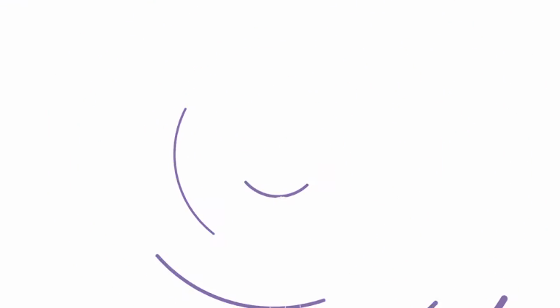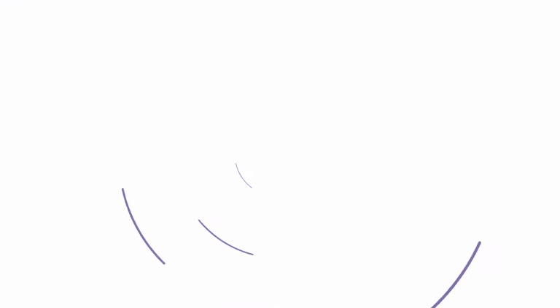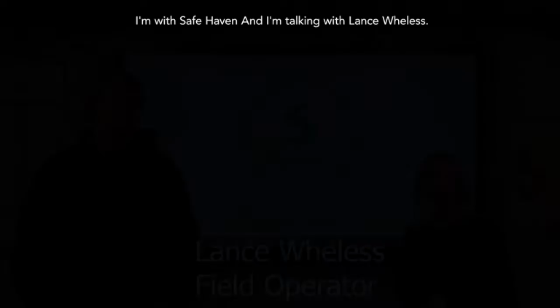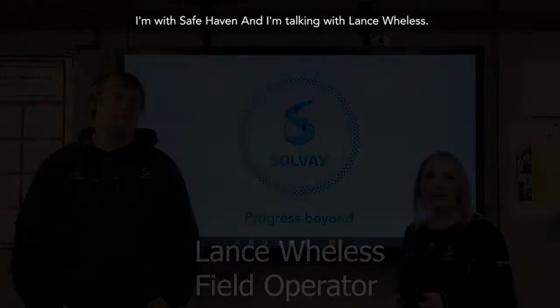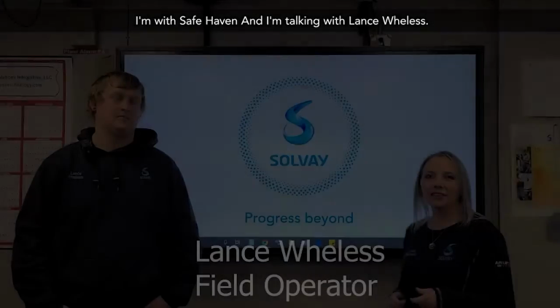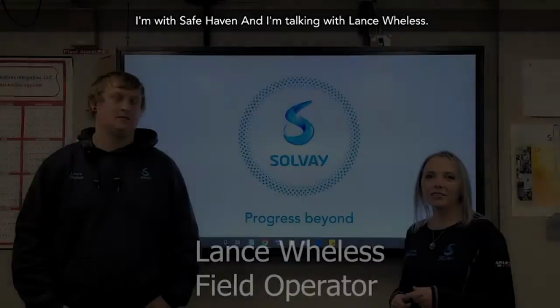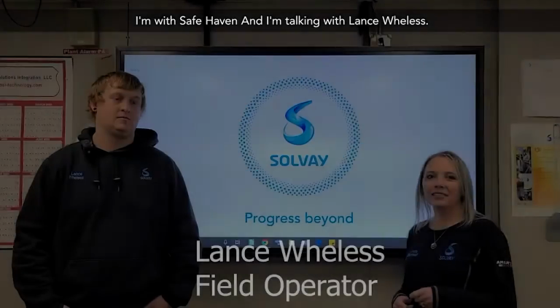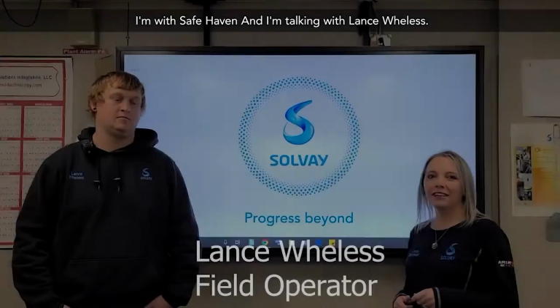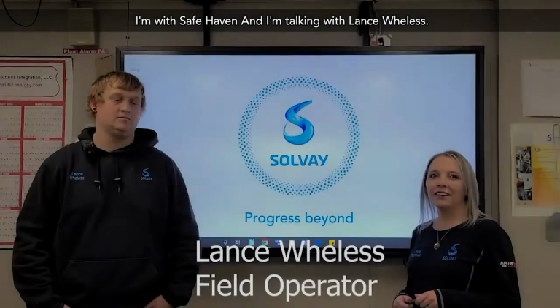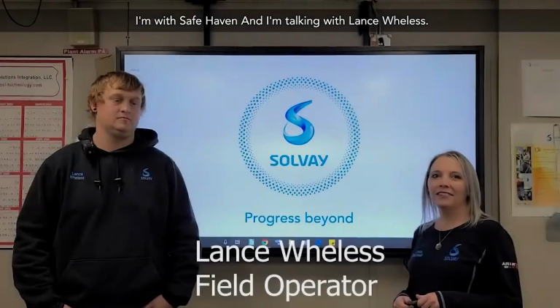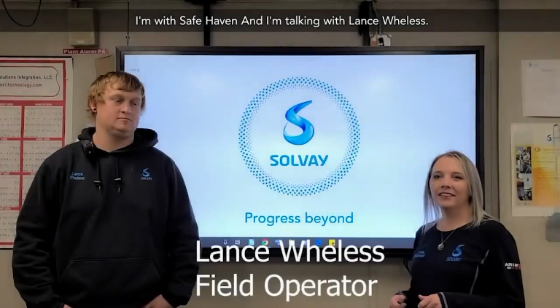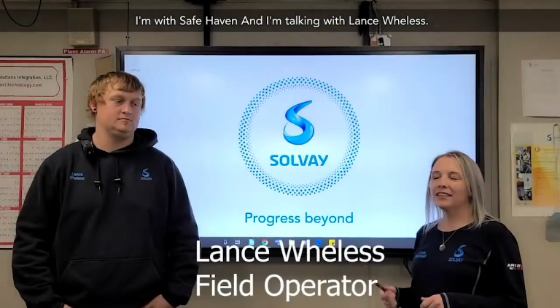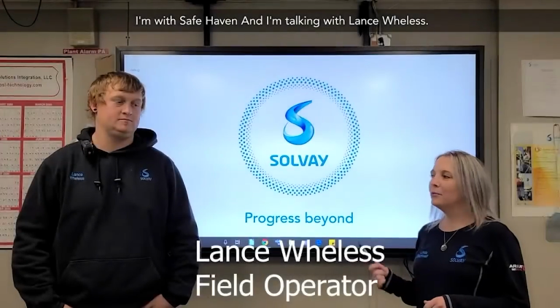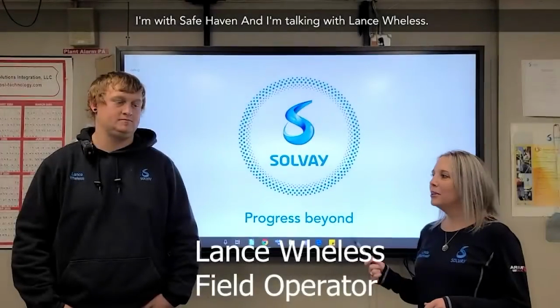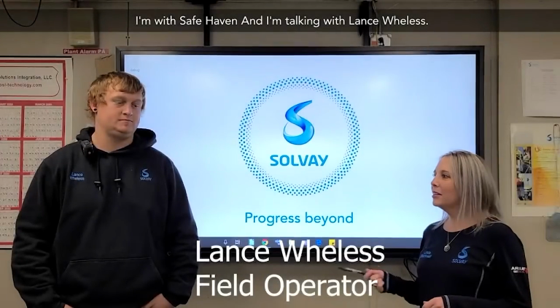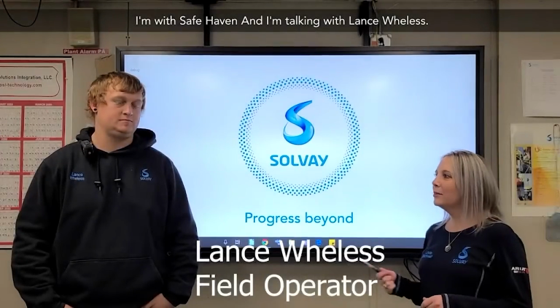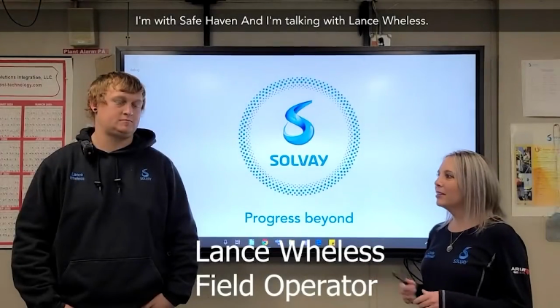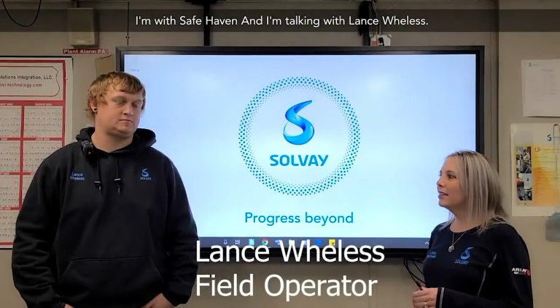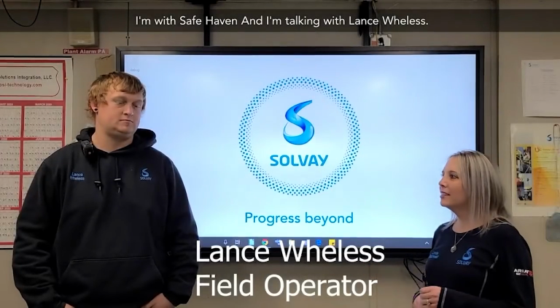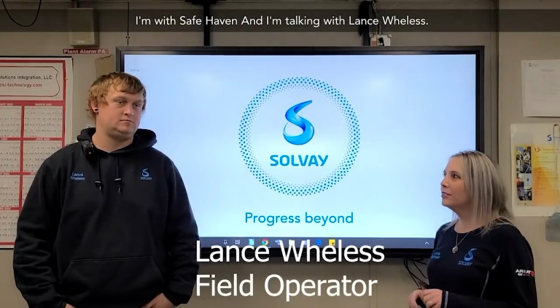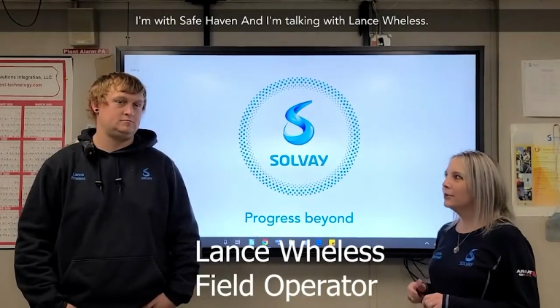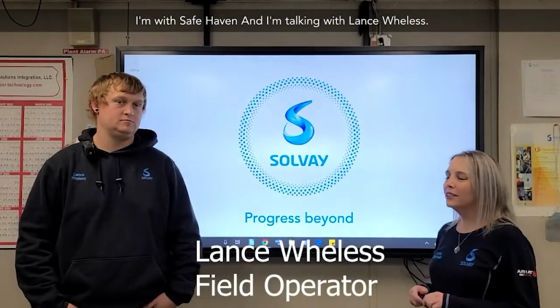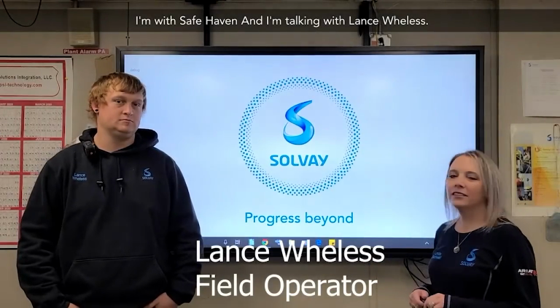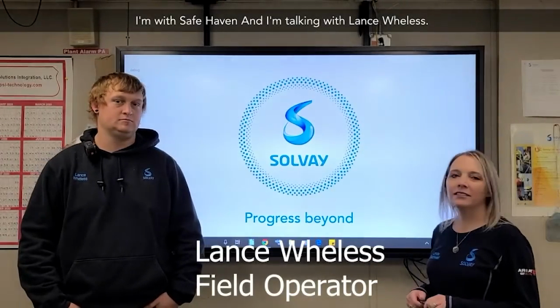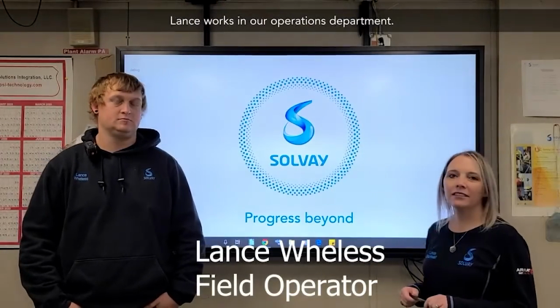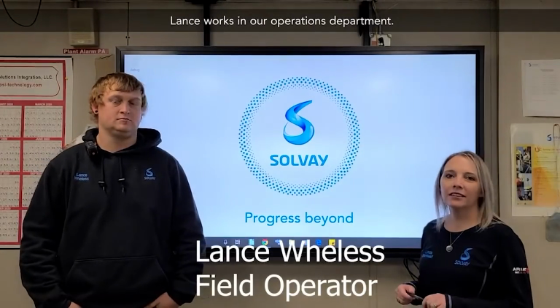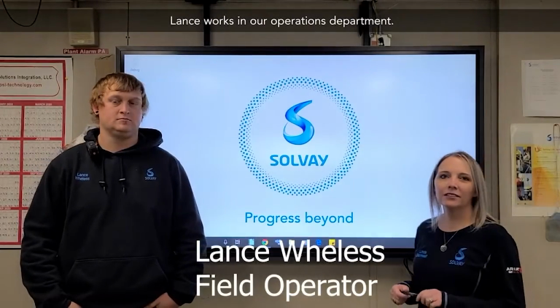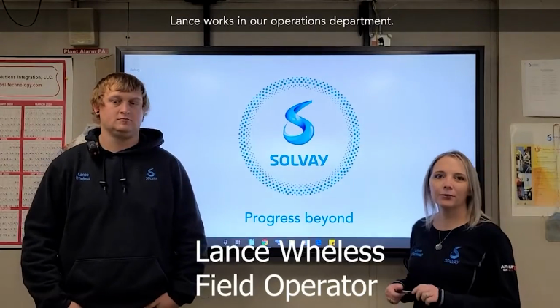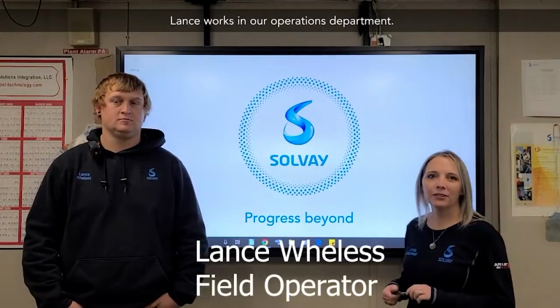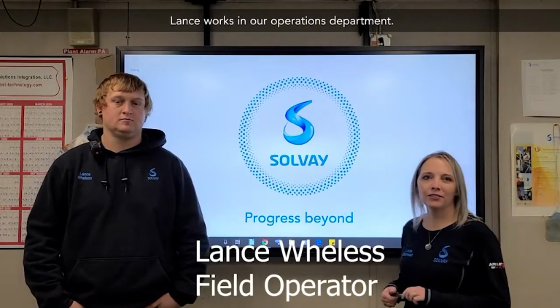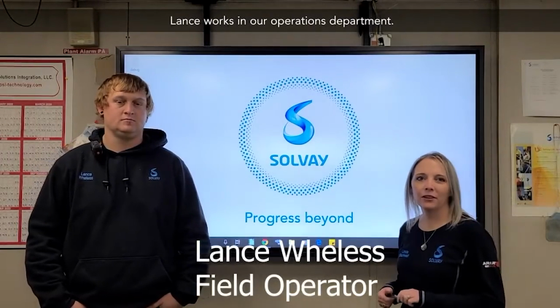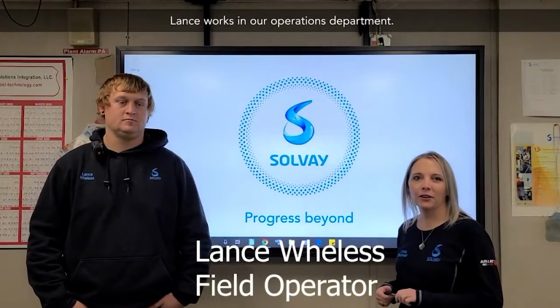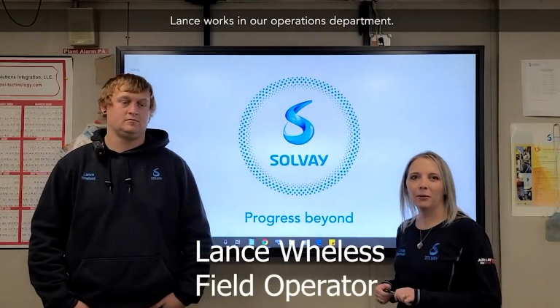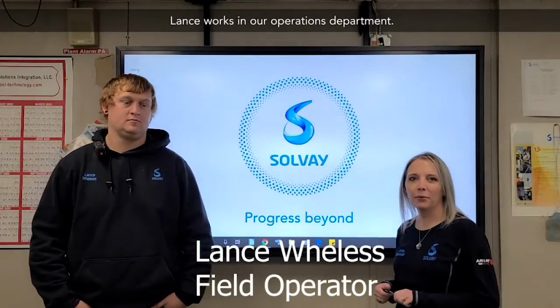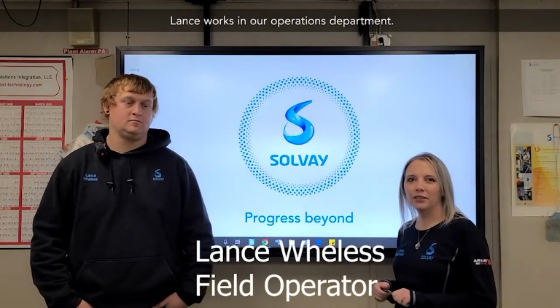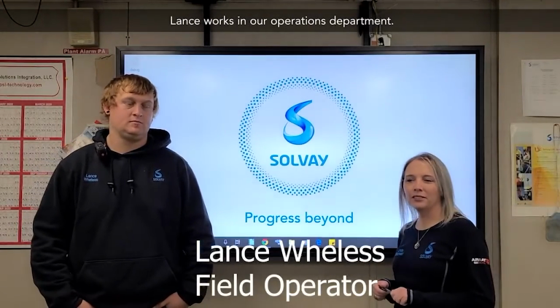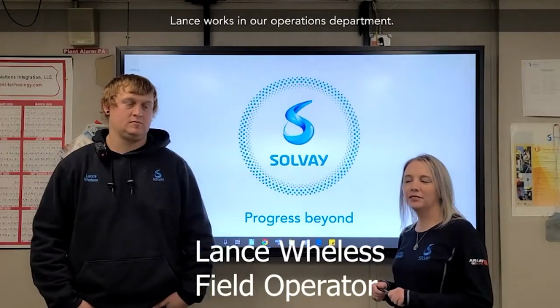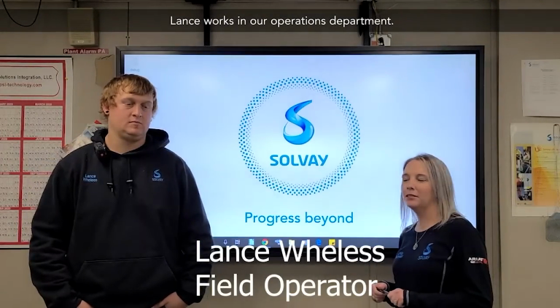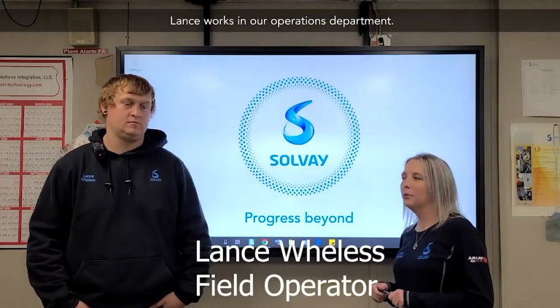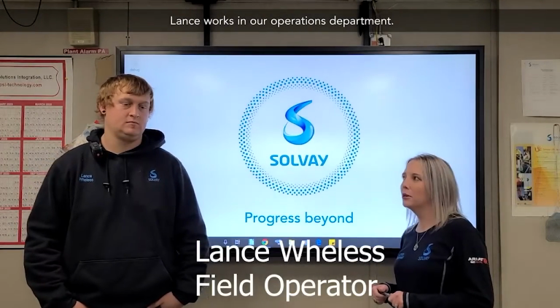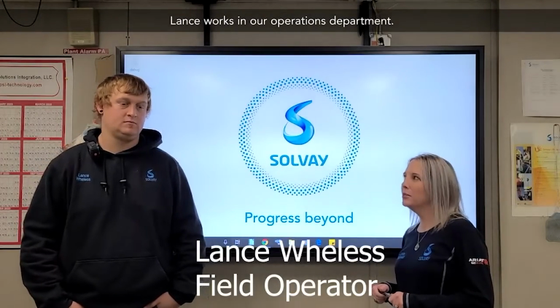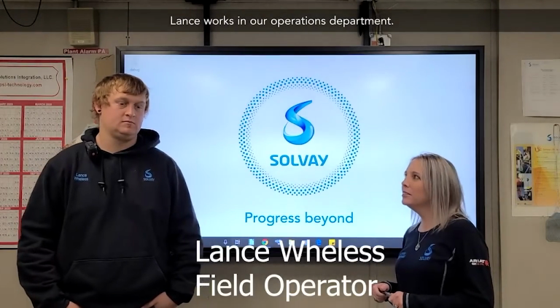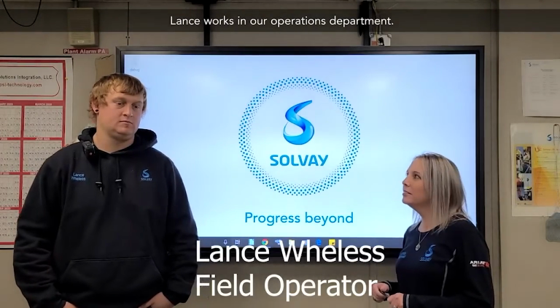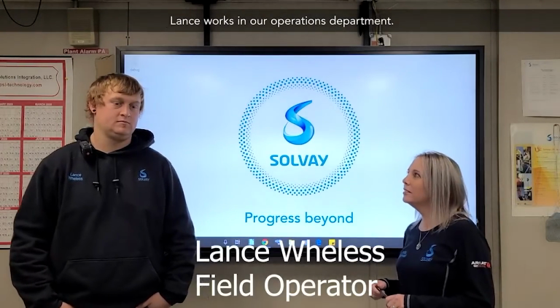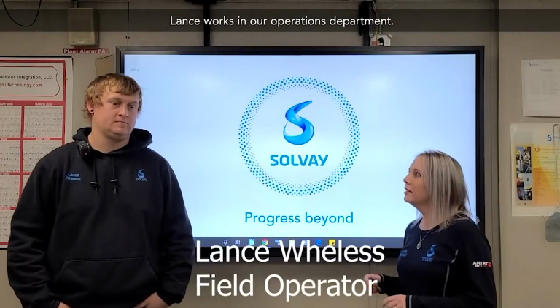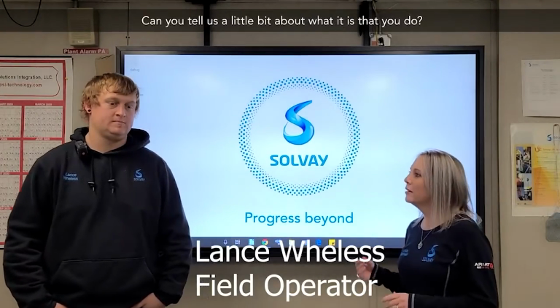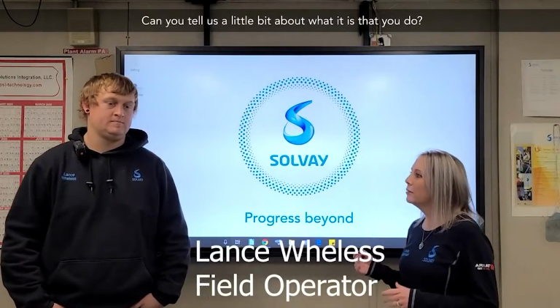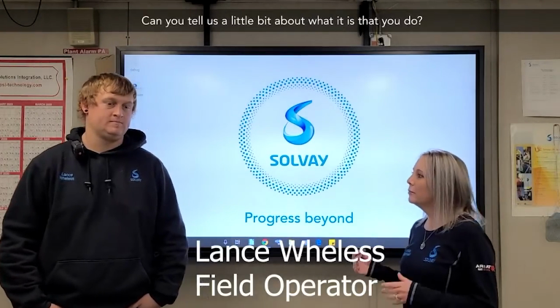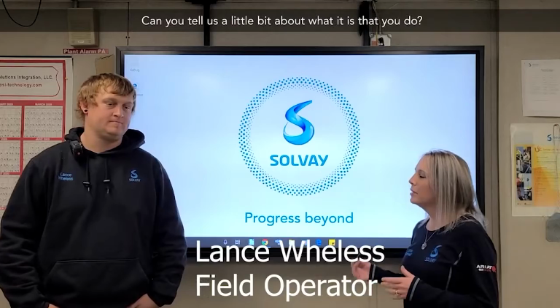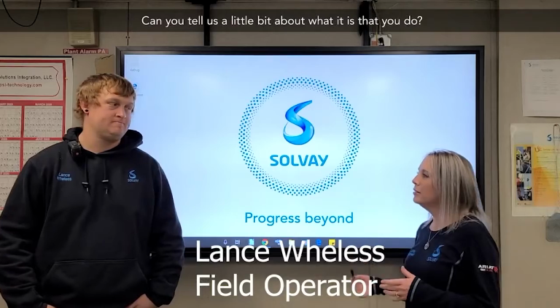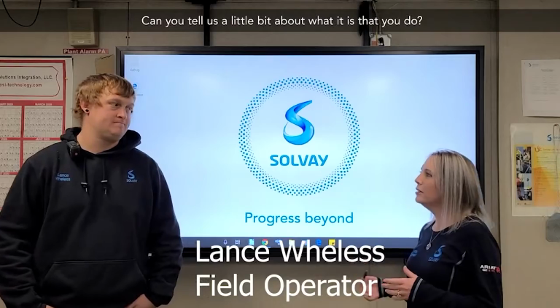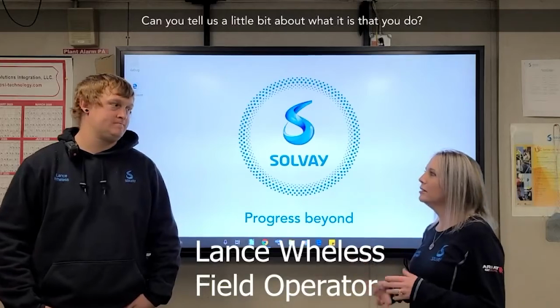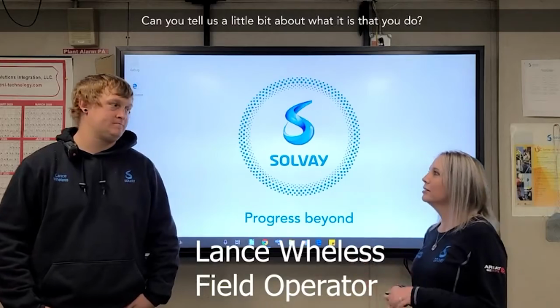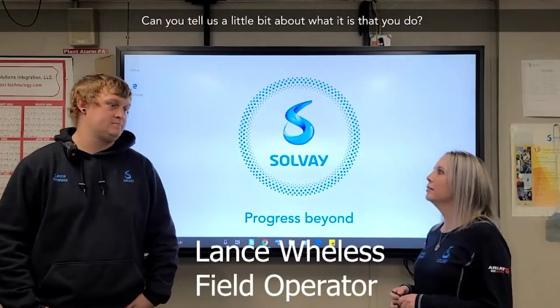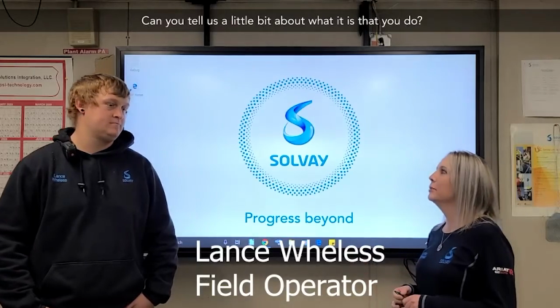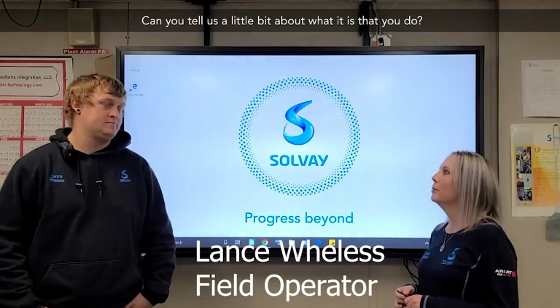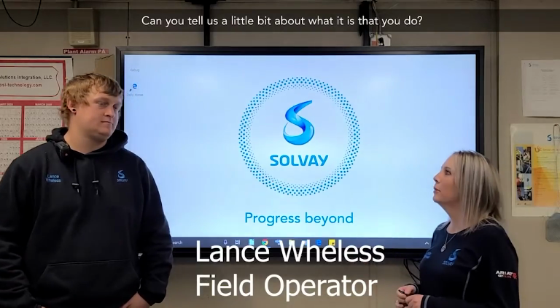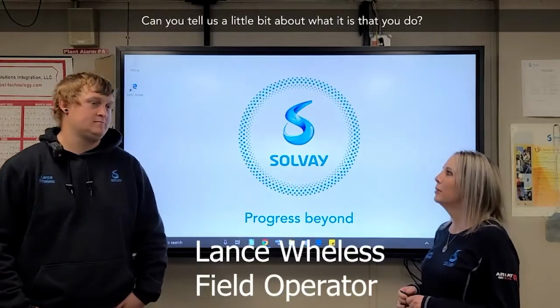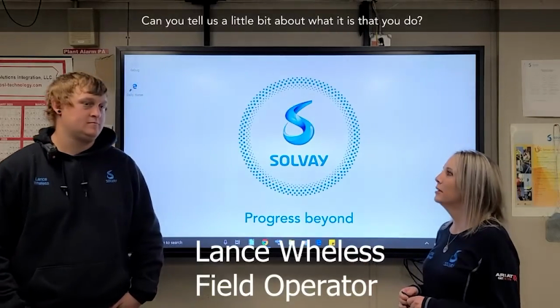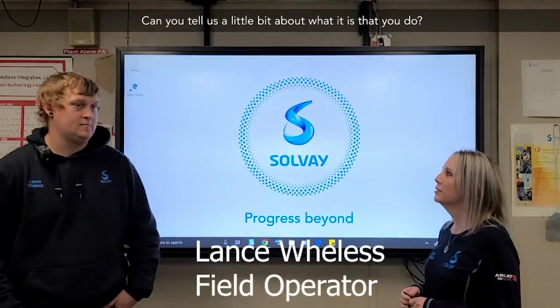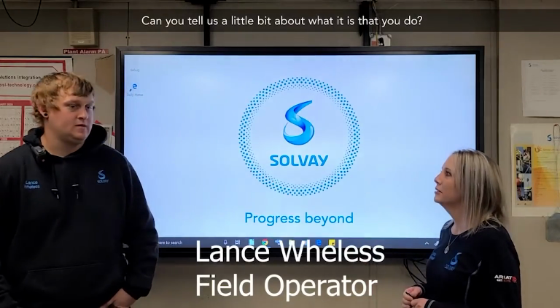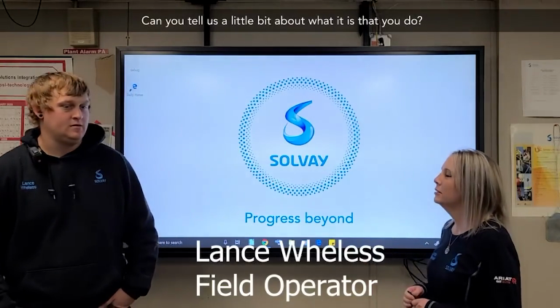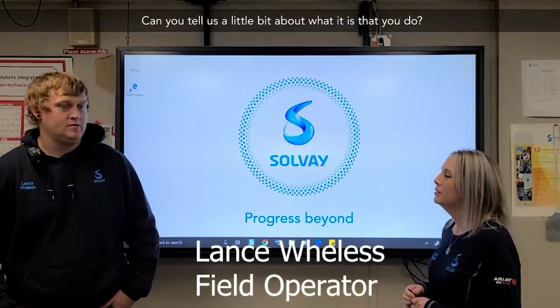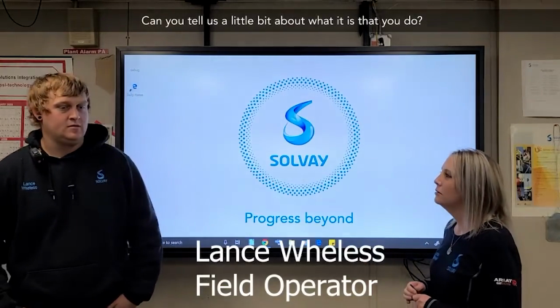Hi, here at the Safe Haven and I'm talking with Lance Wheelis. Lance works in our operations department. Can you tell us a little bit about what it is that you do?